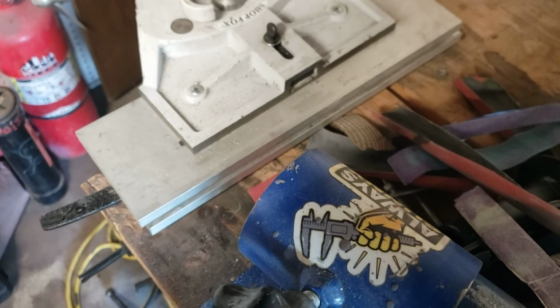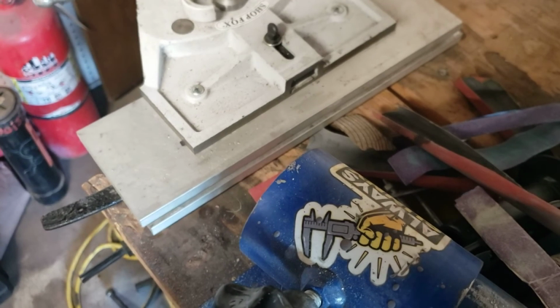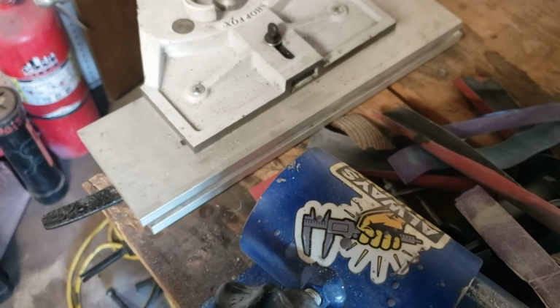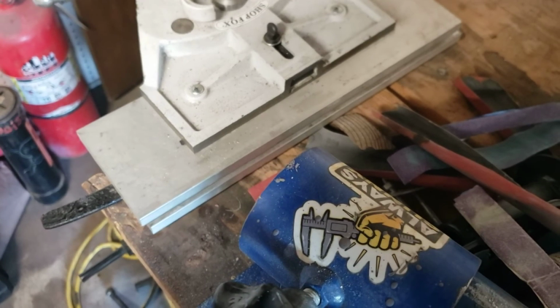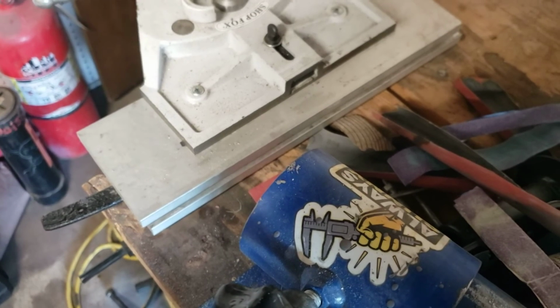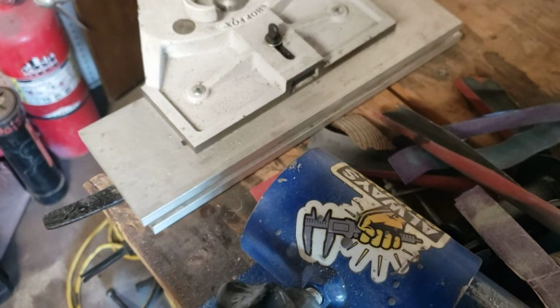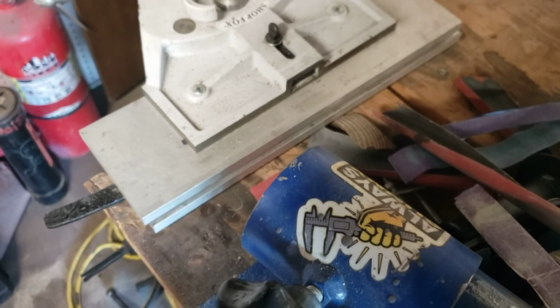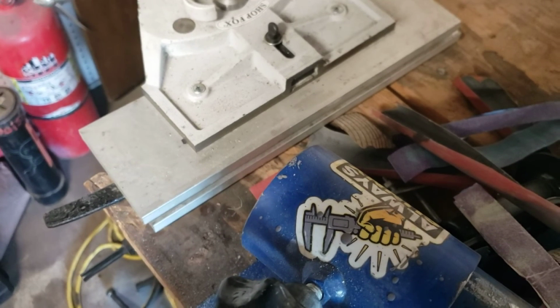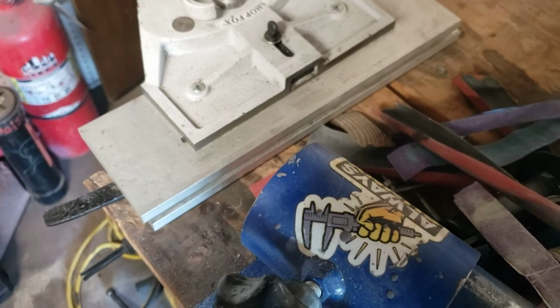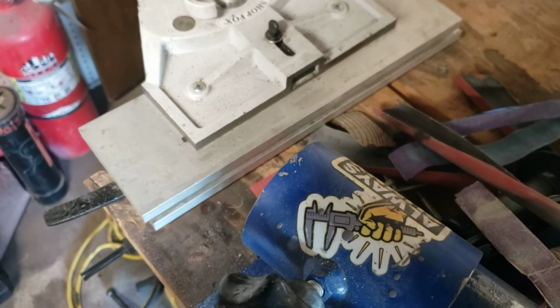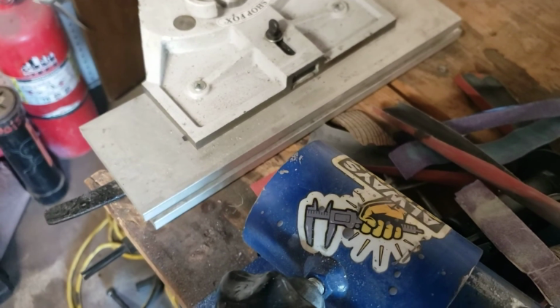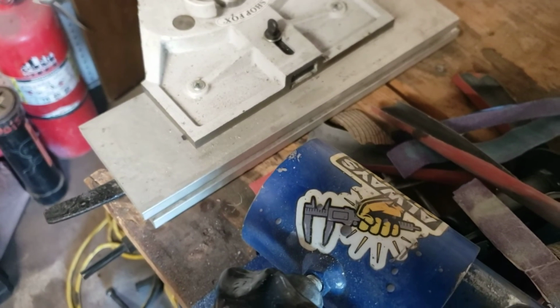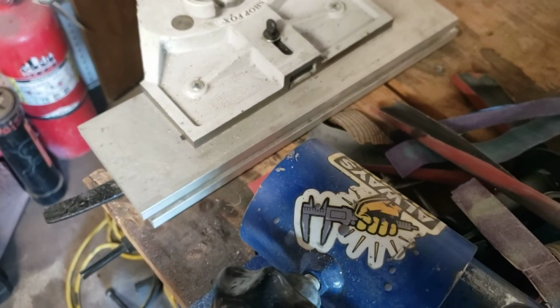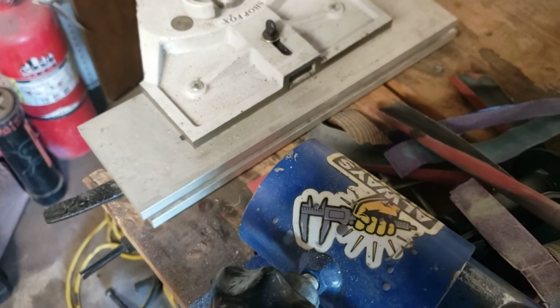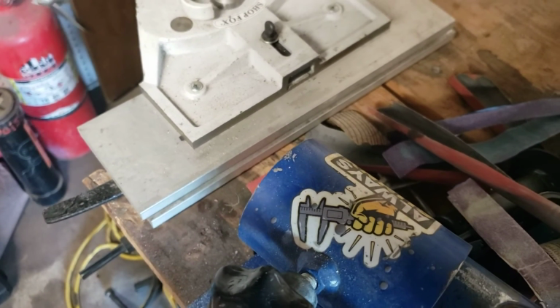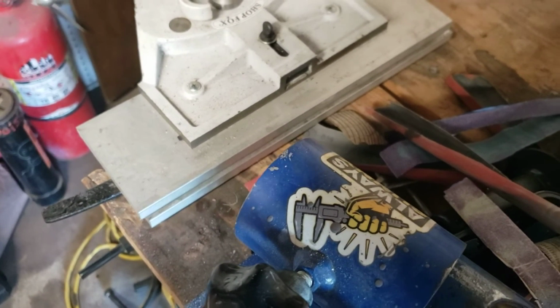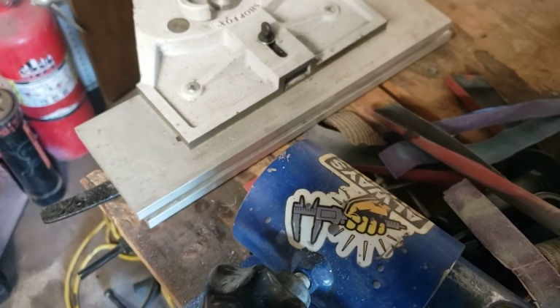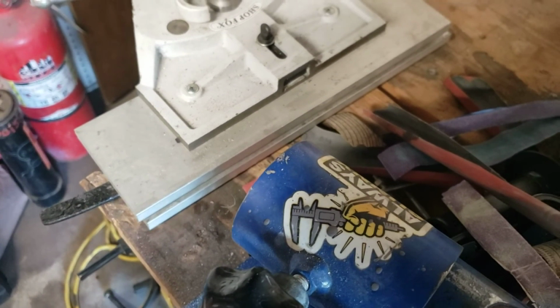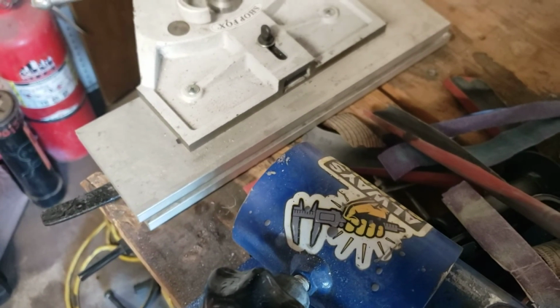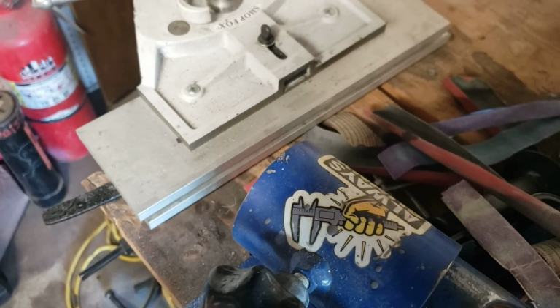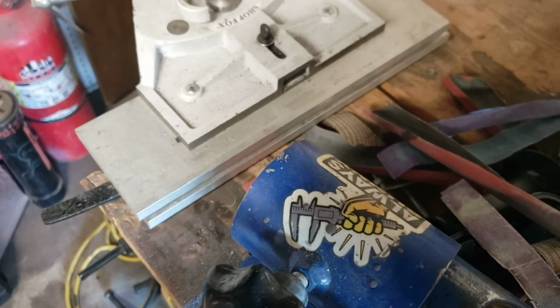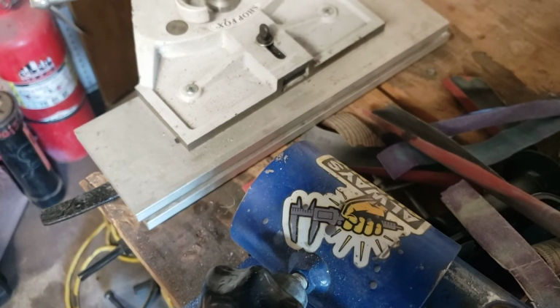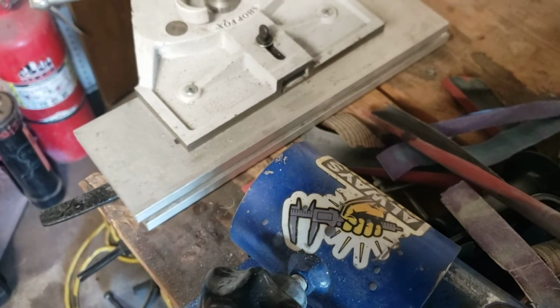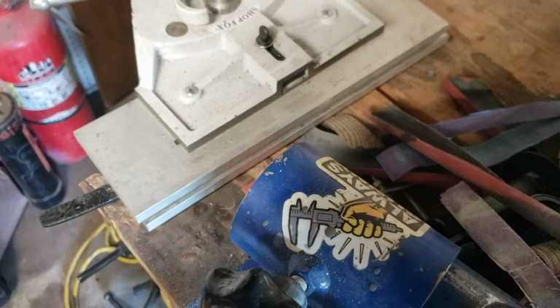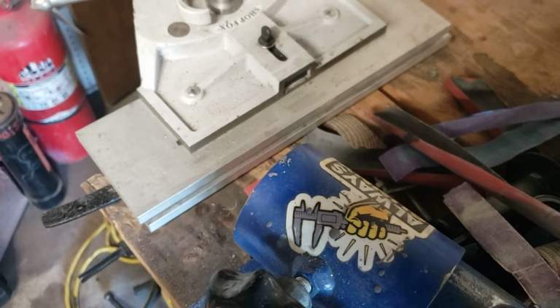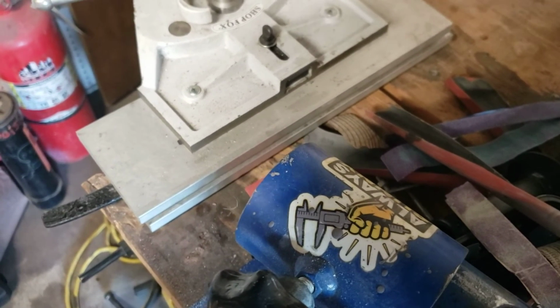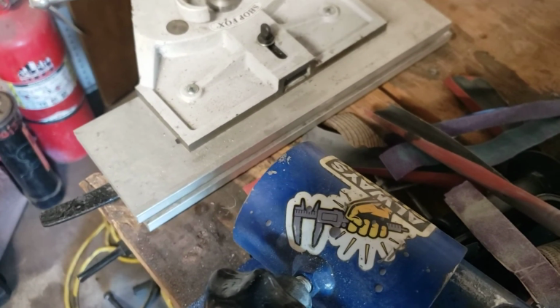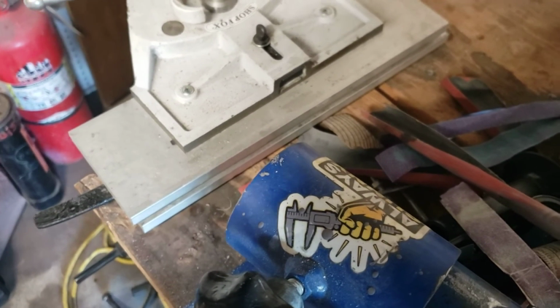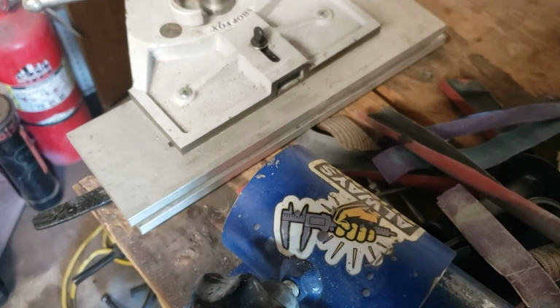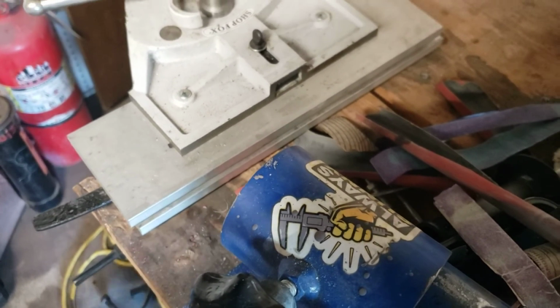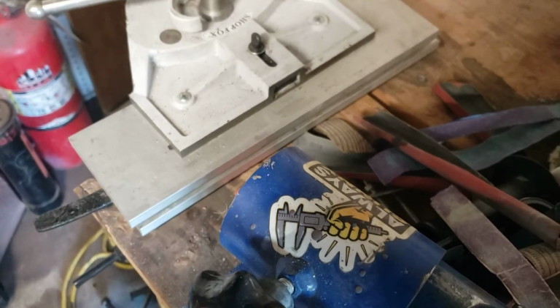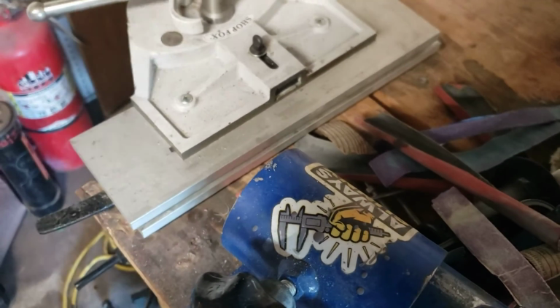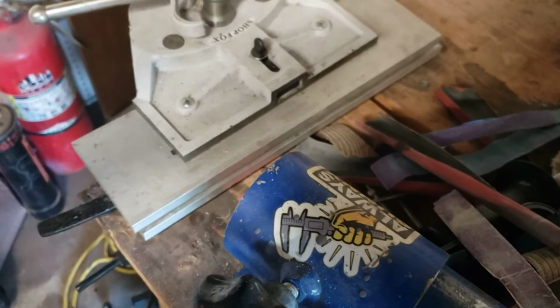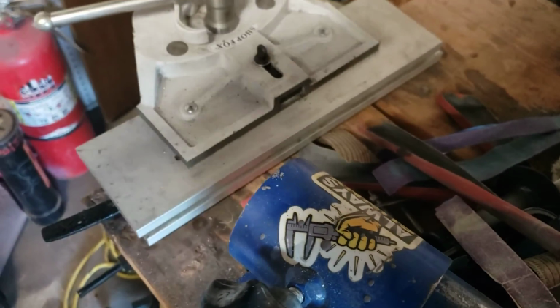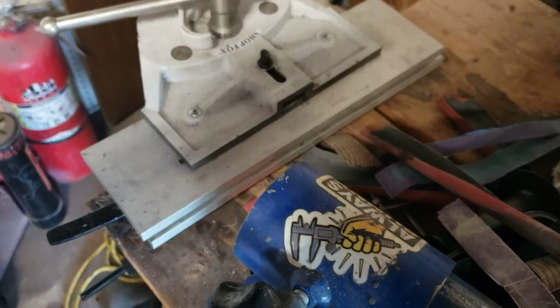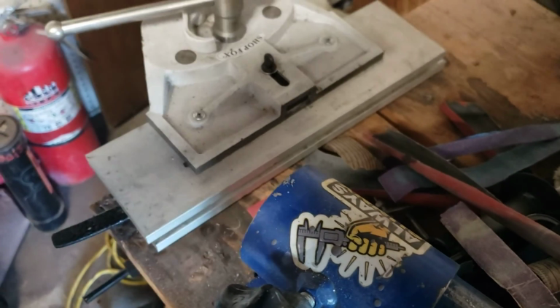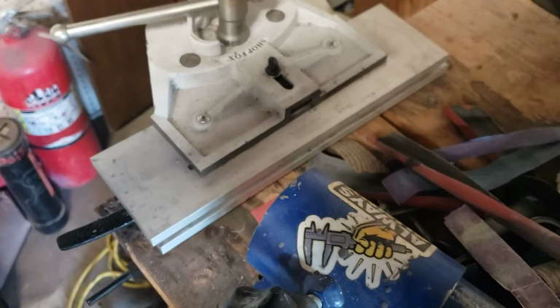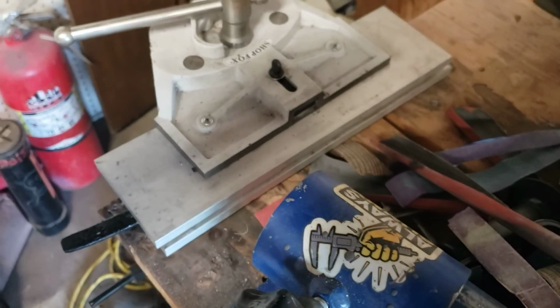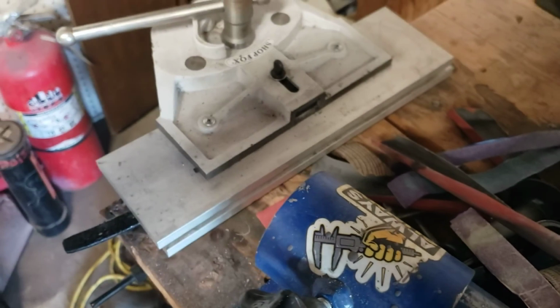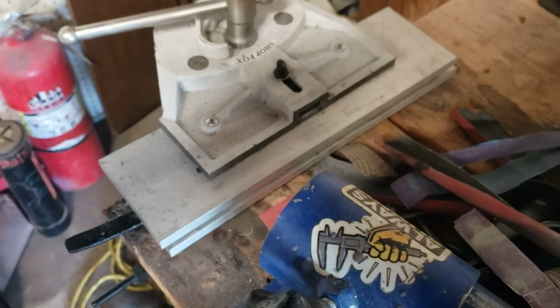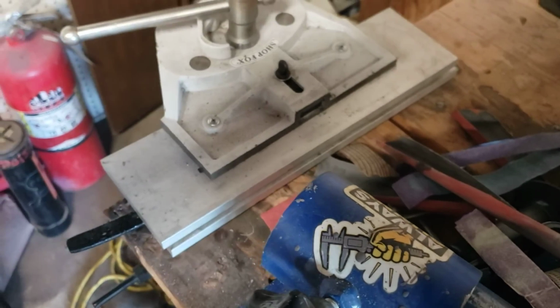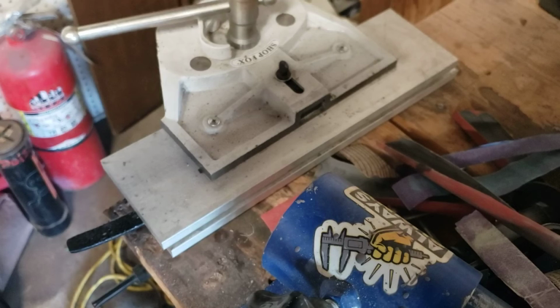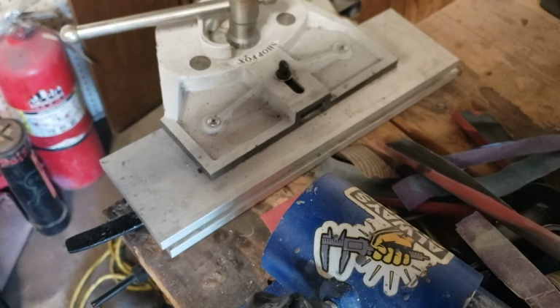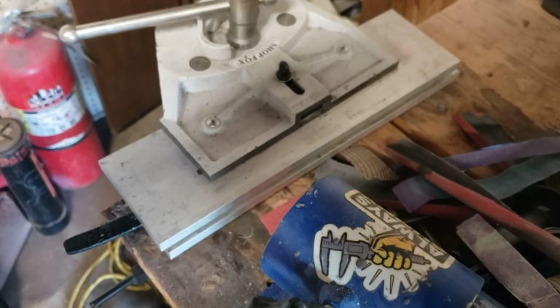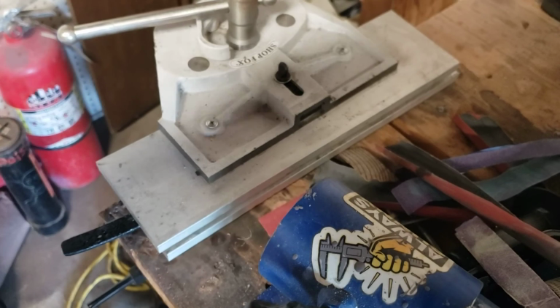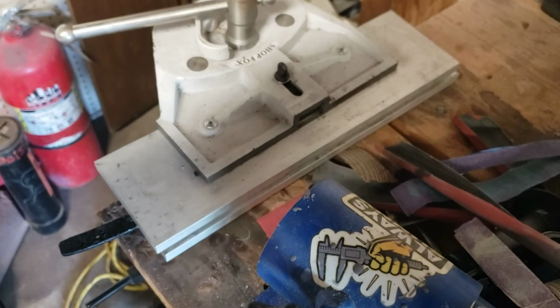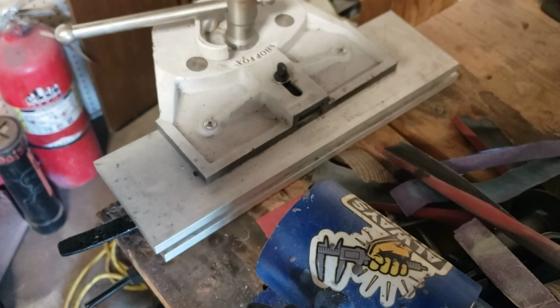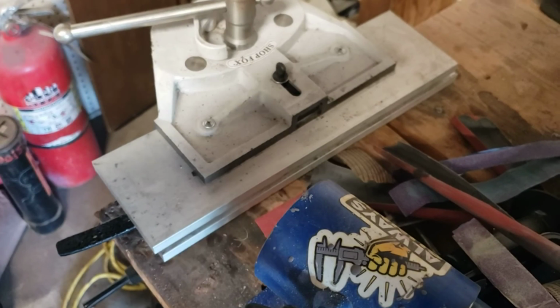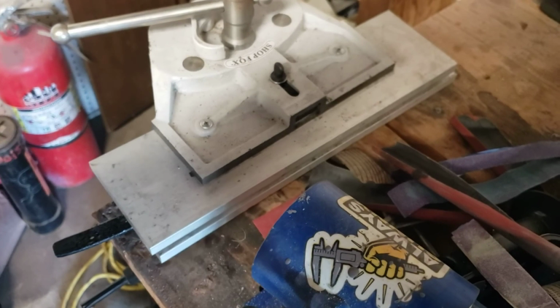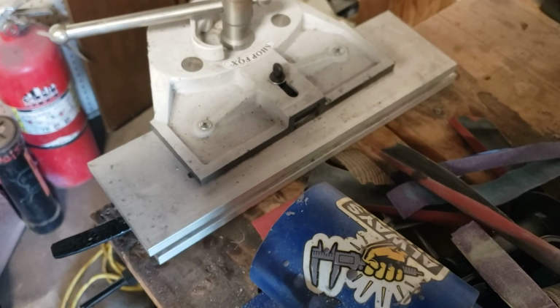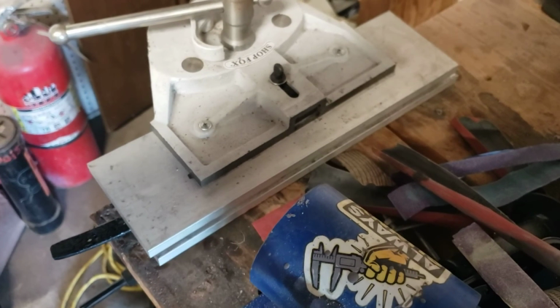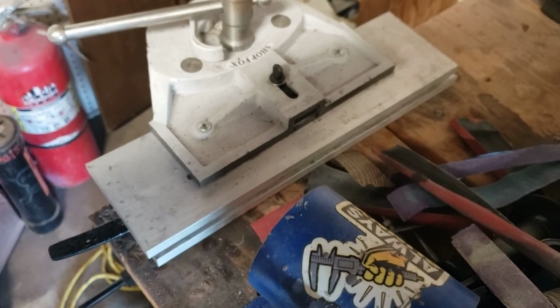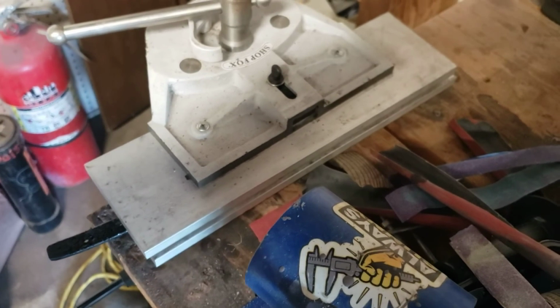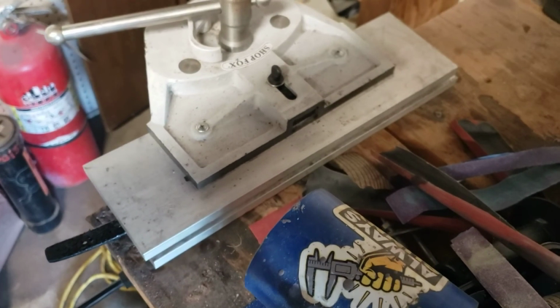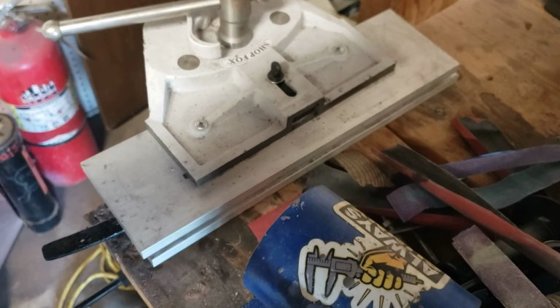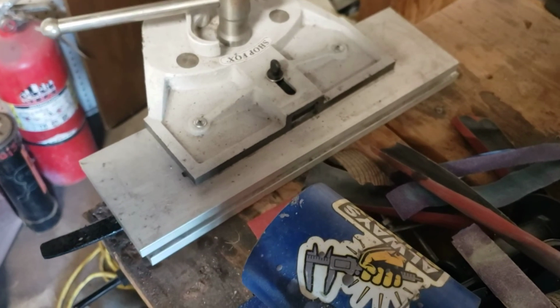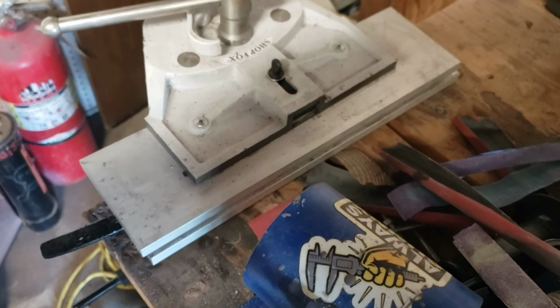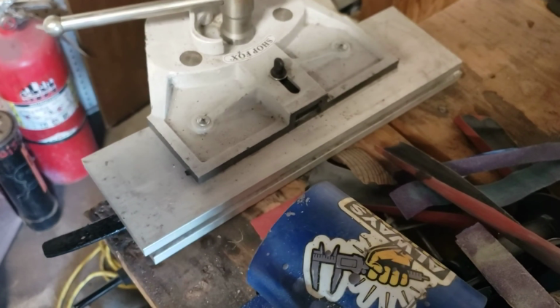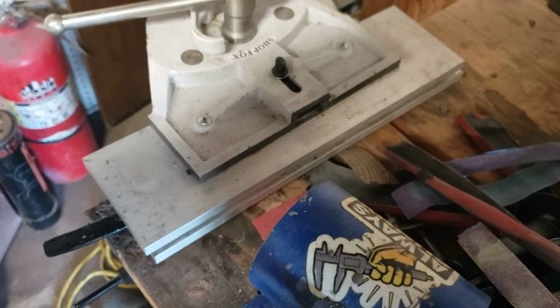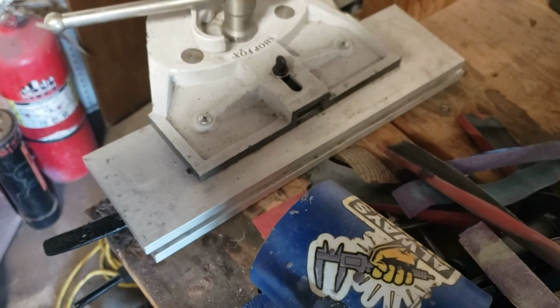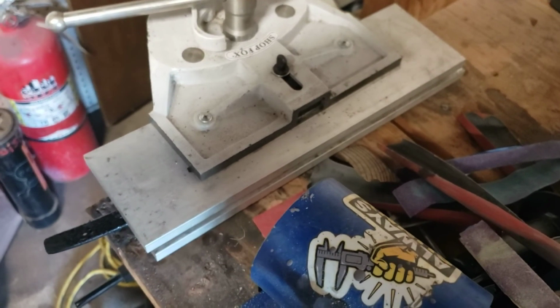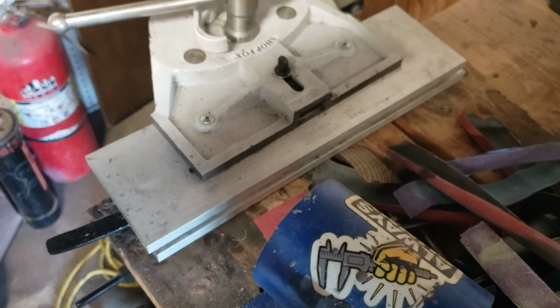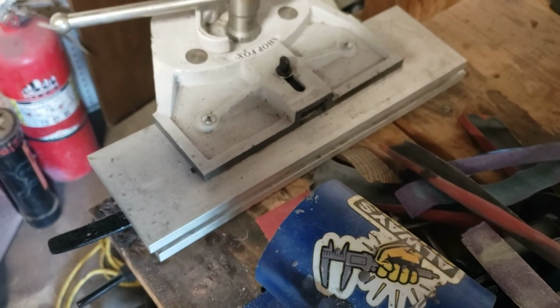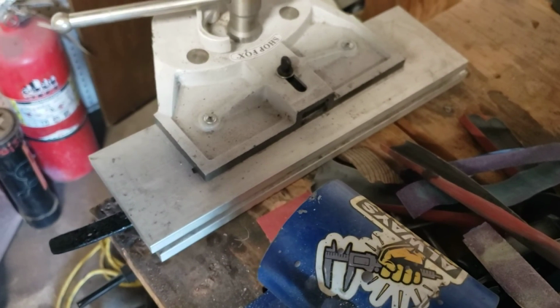All right, that's it. We'll take her out and then we'll do the tempering in the toaster oven. I nailed it for like 300 degrees for two hours. Don't forget to subscribe, please. Thank you.